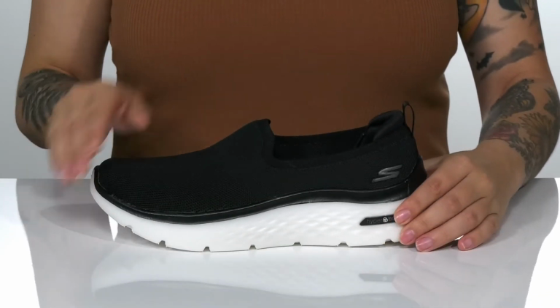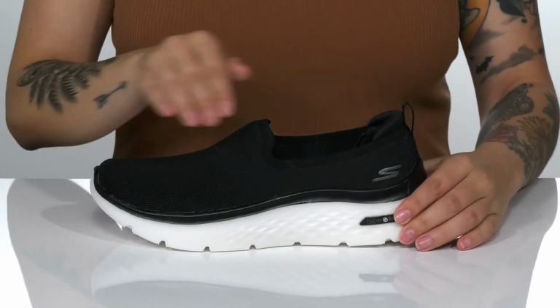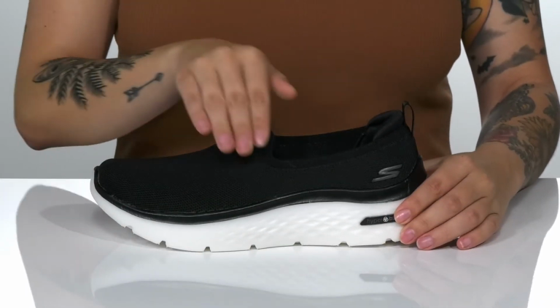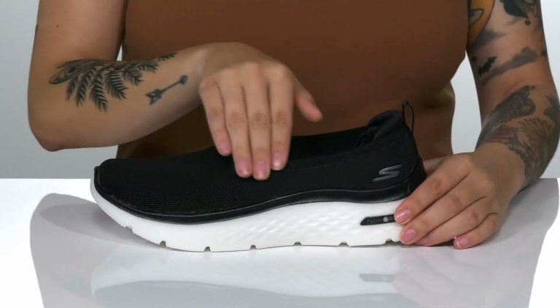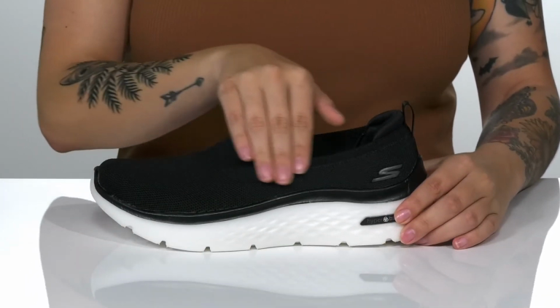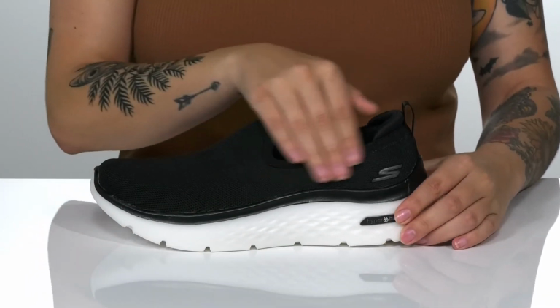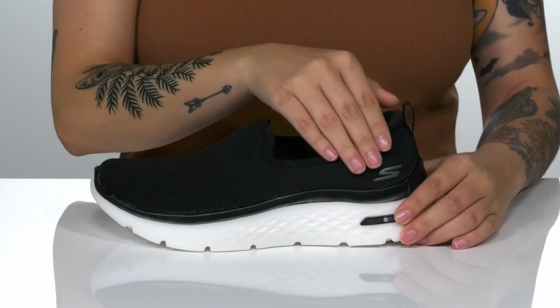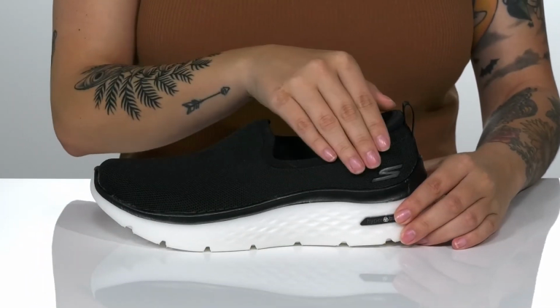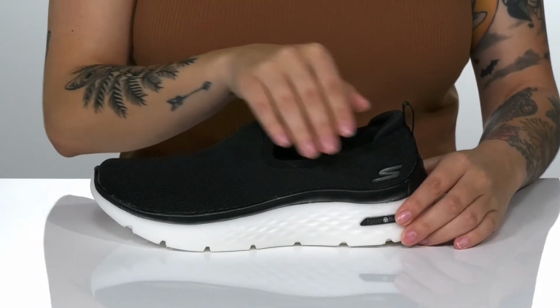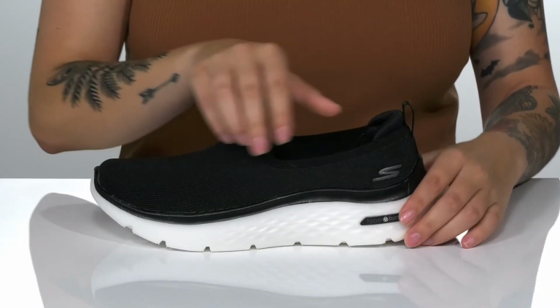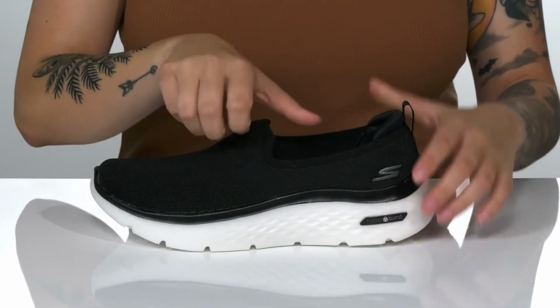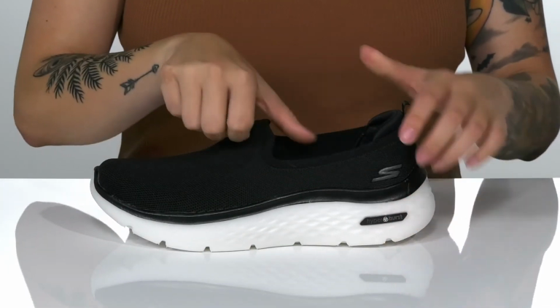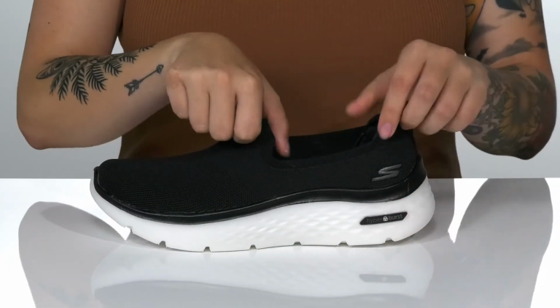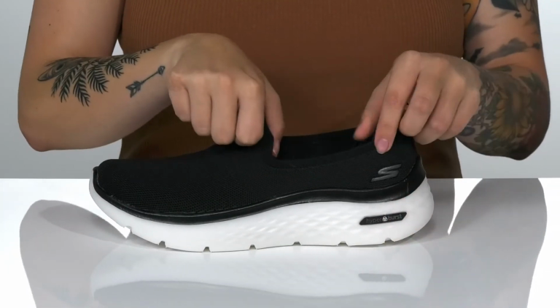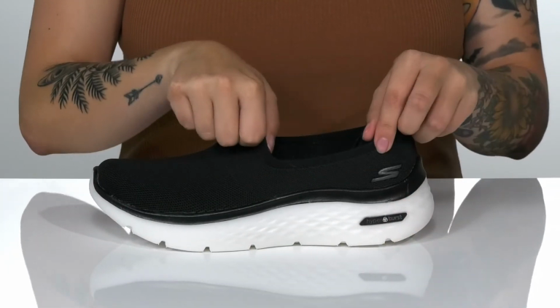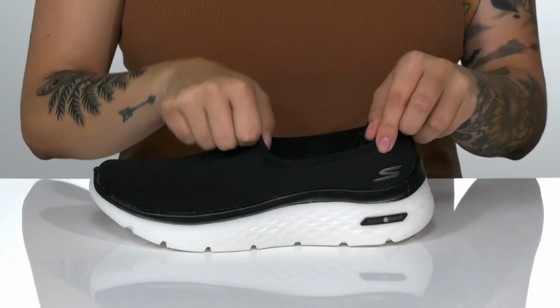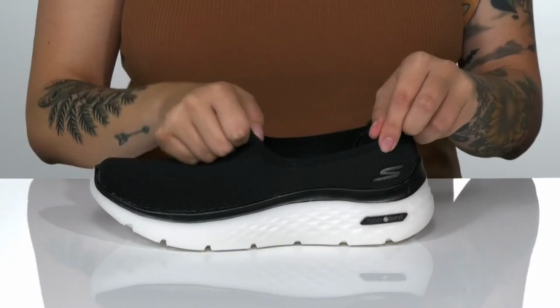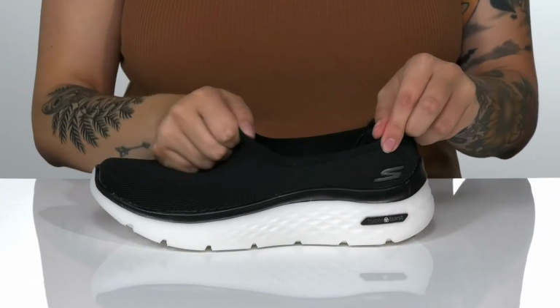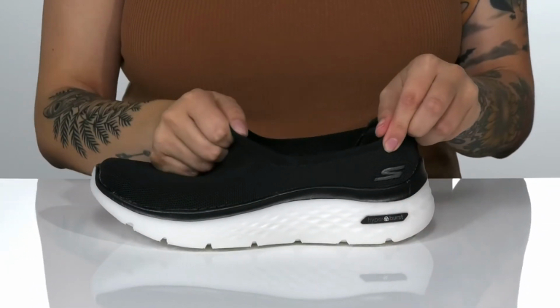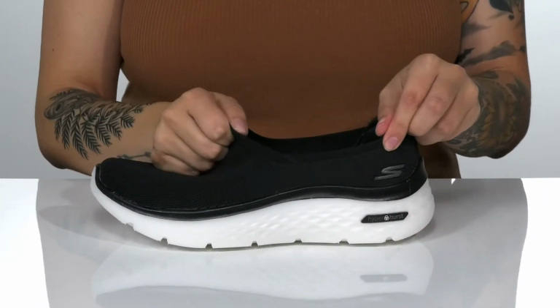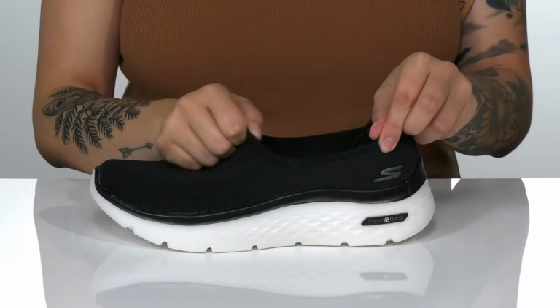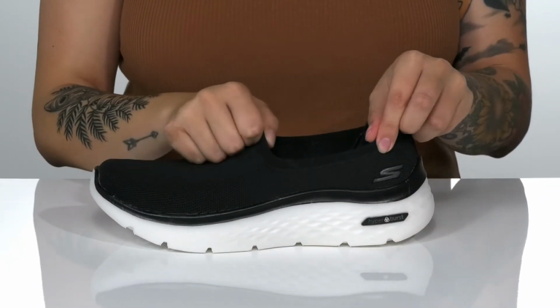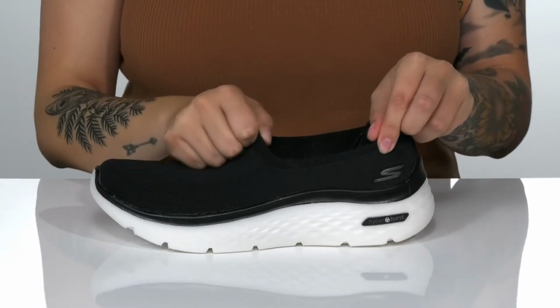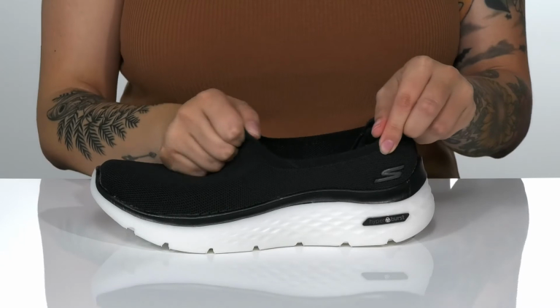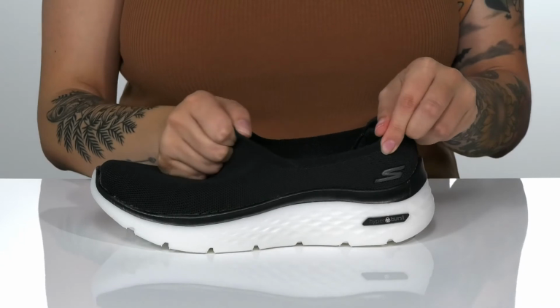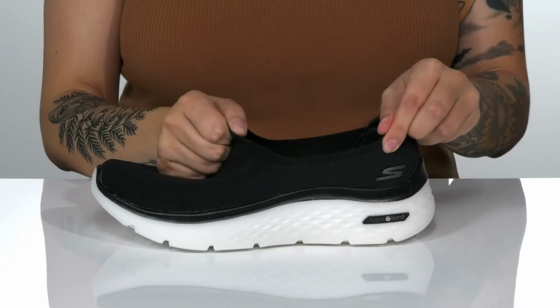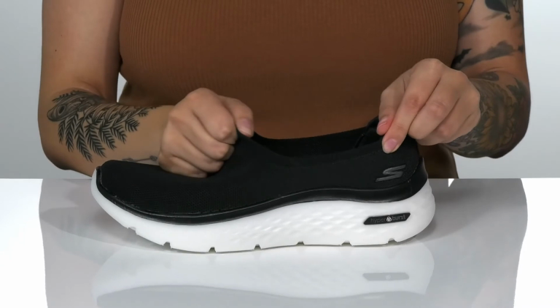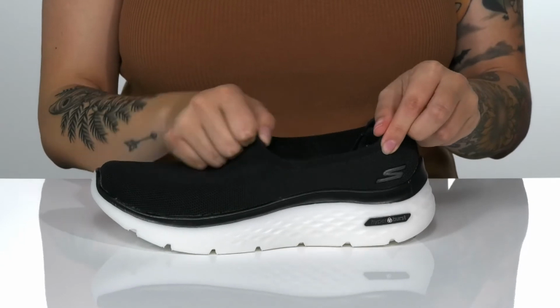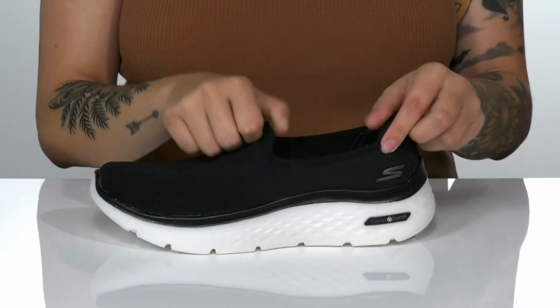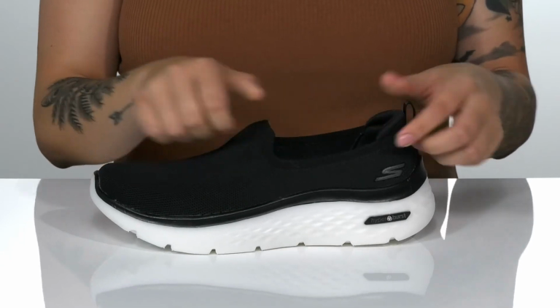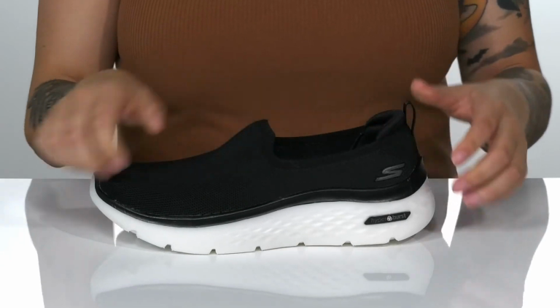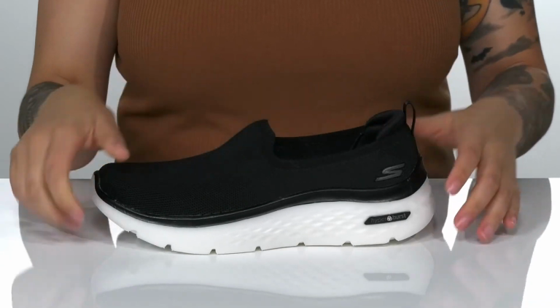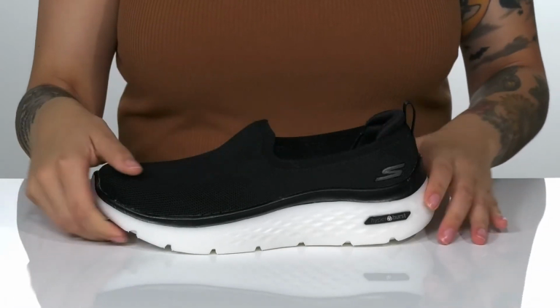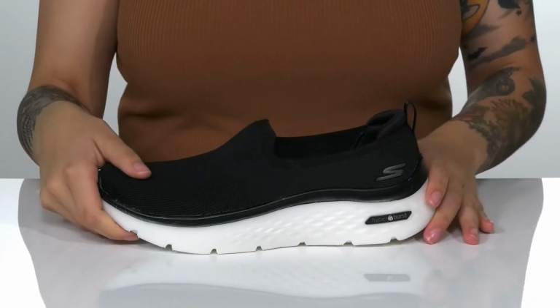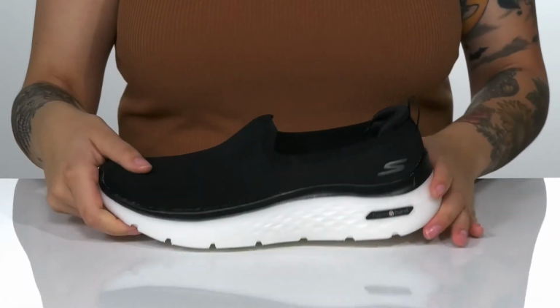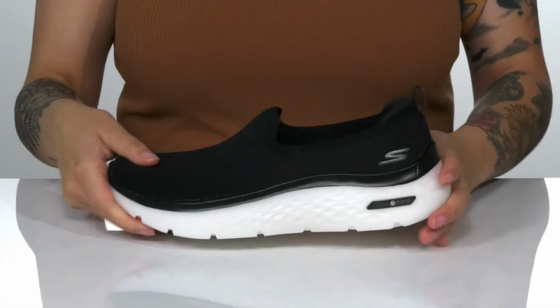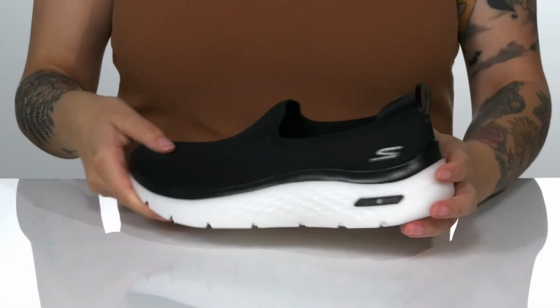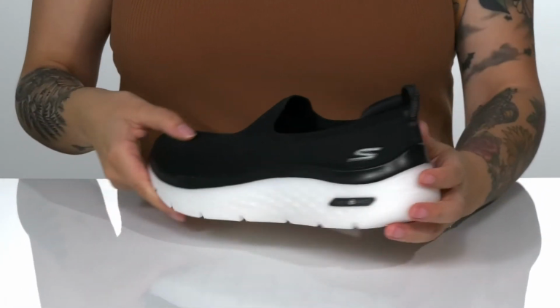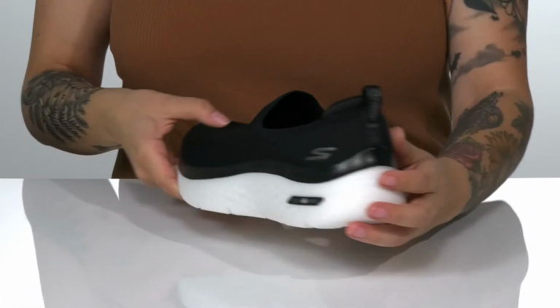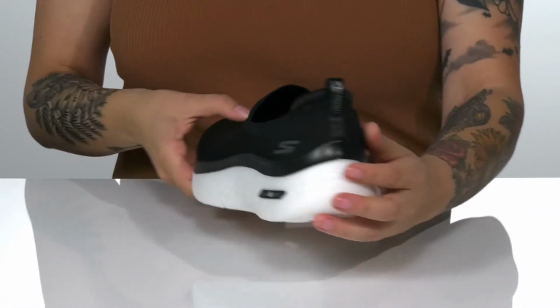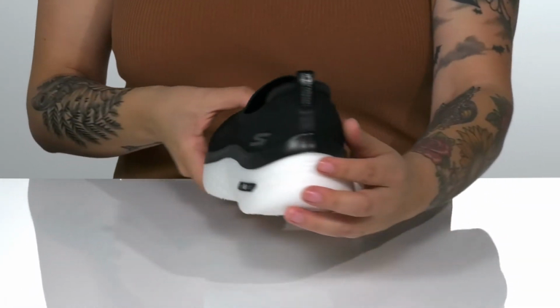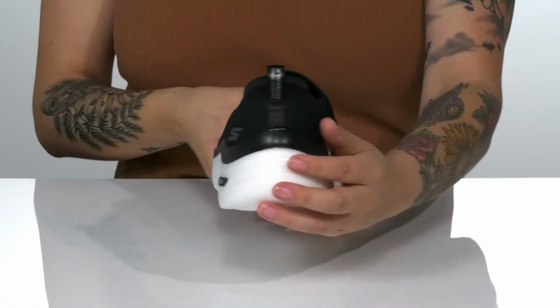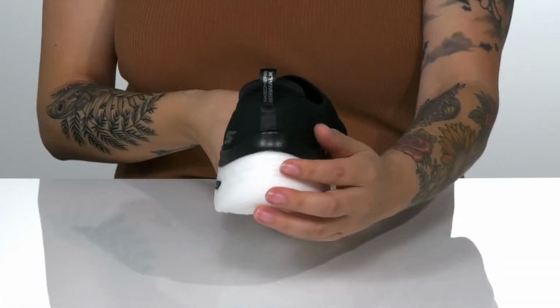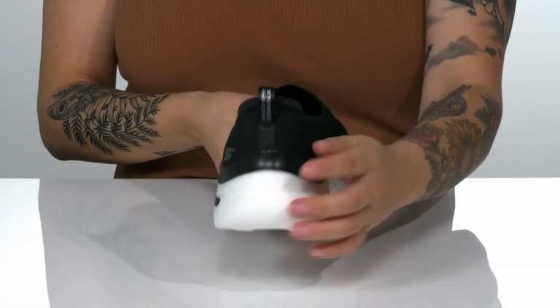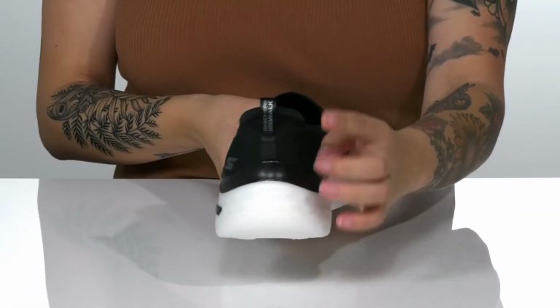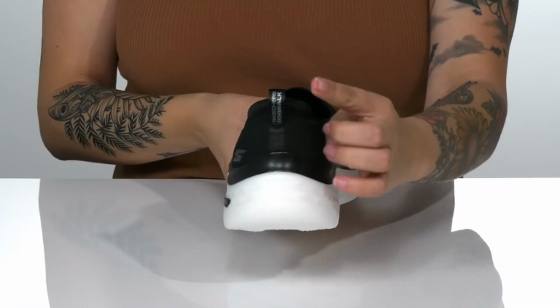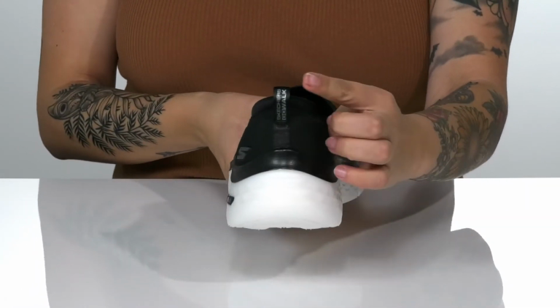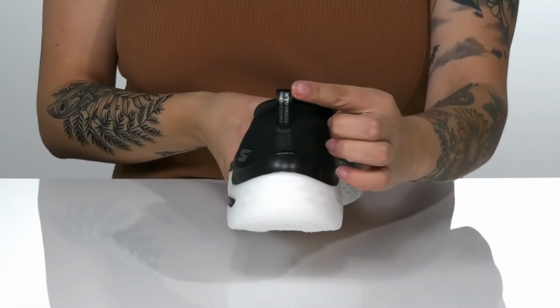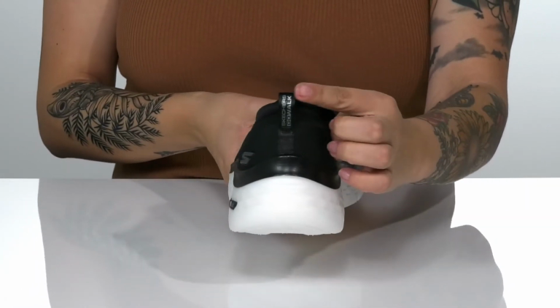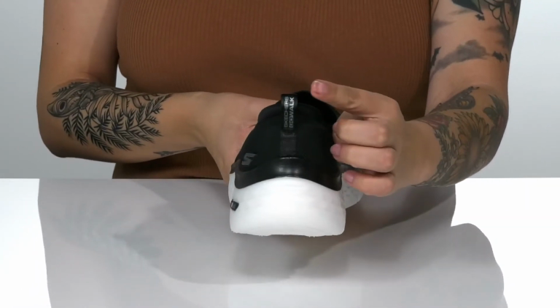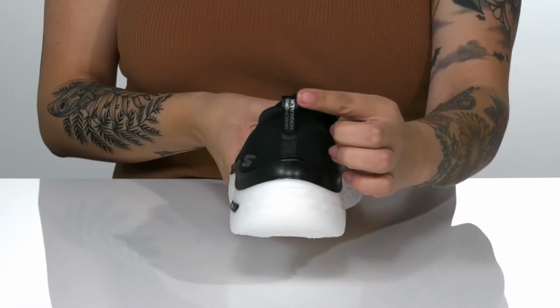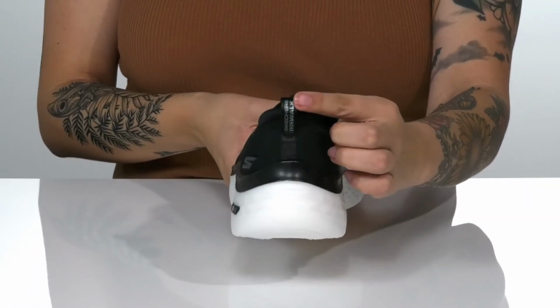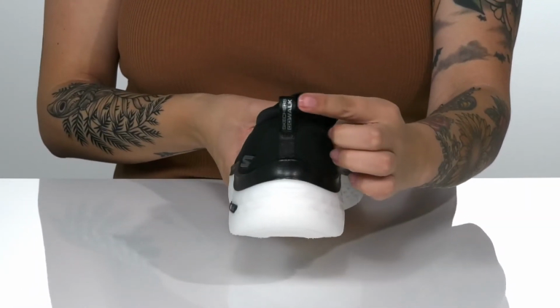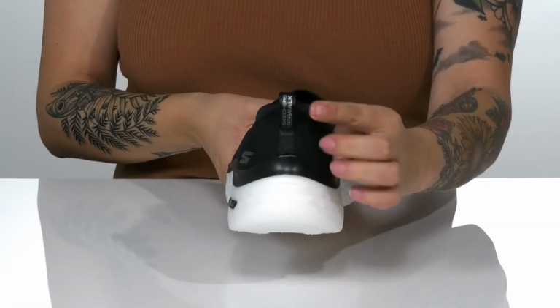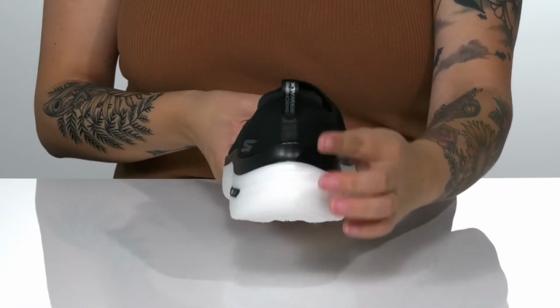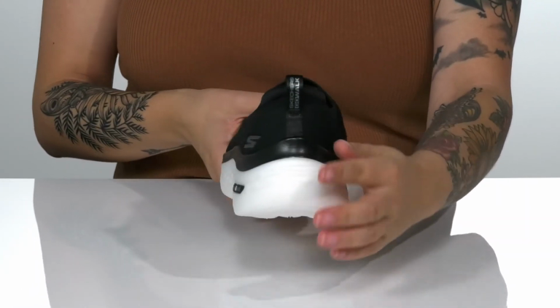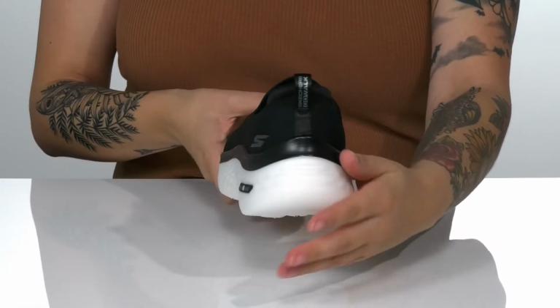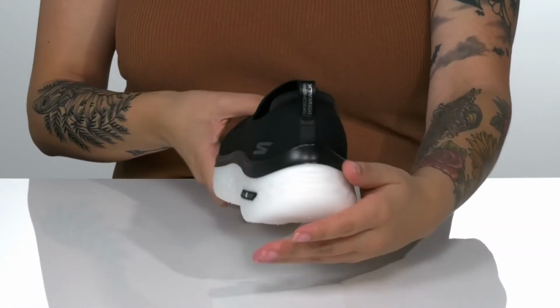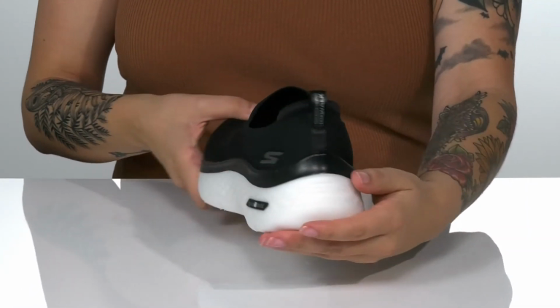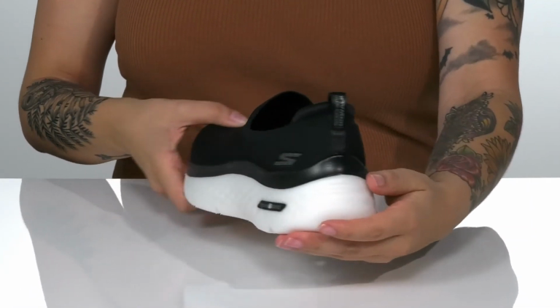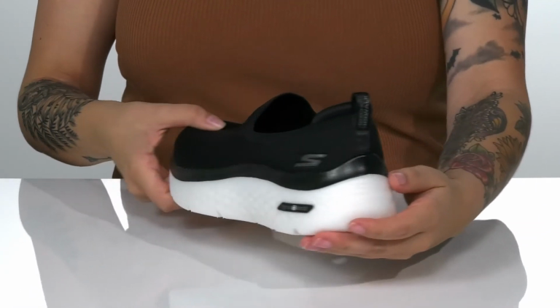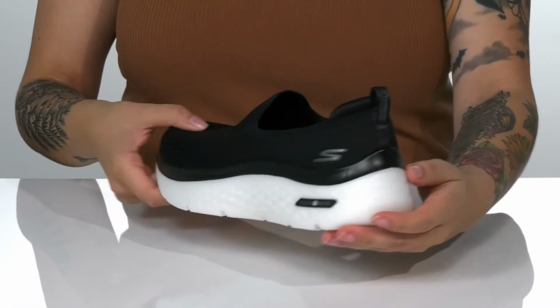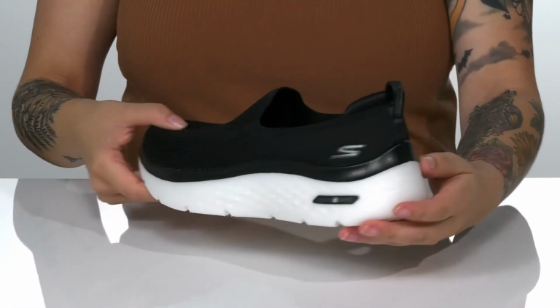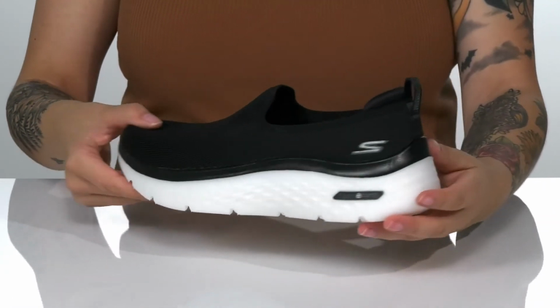The collar will stretch very easily, allowing you to slip these on with no problem. They also have a pull tab at the back to assist you.